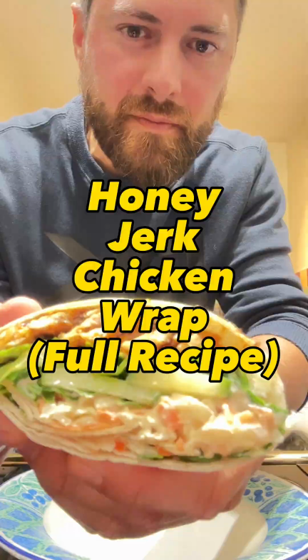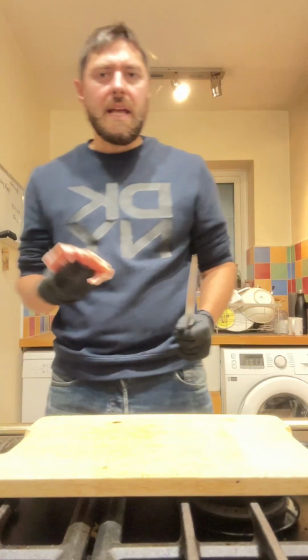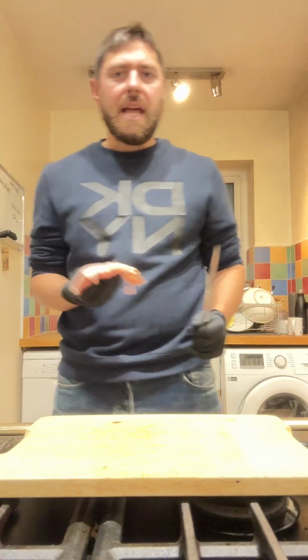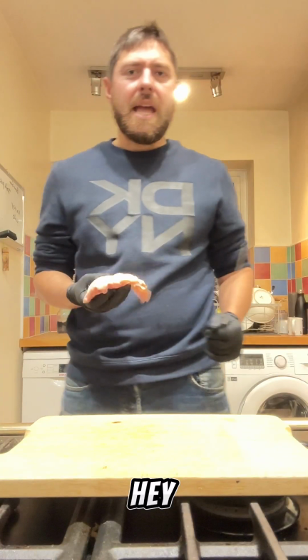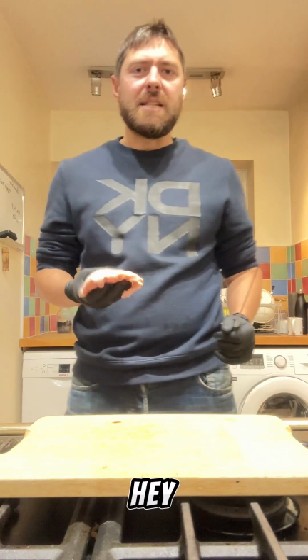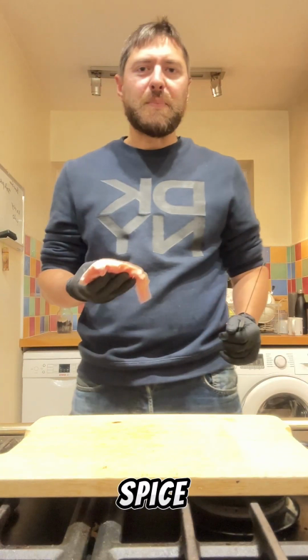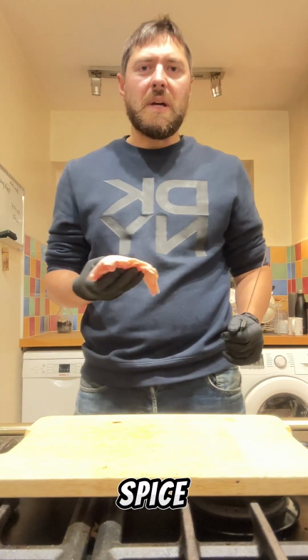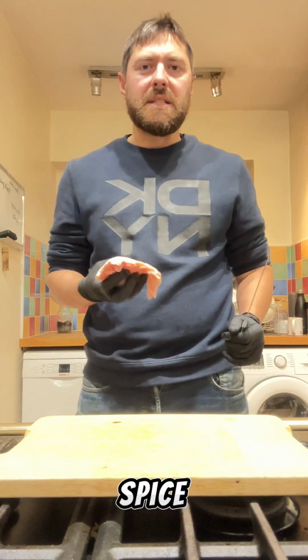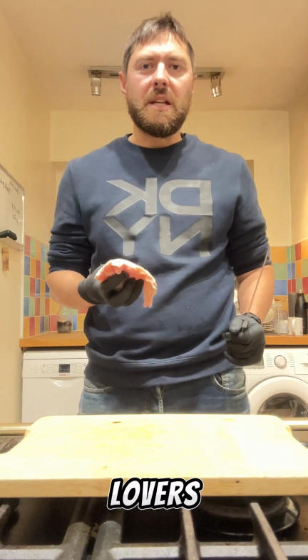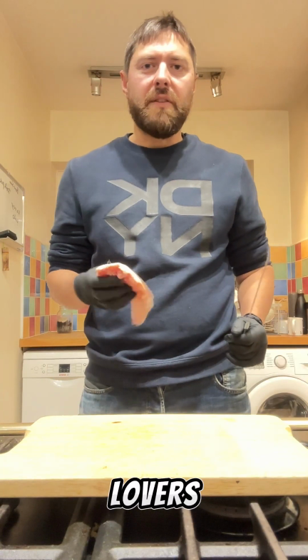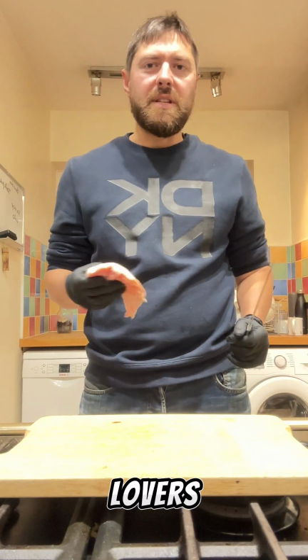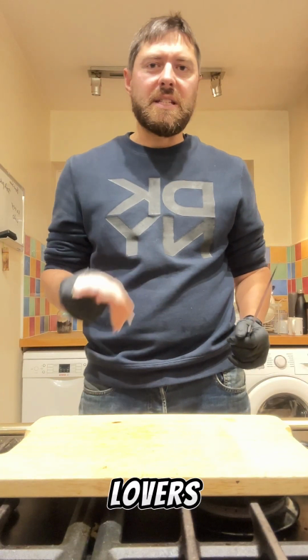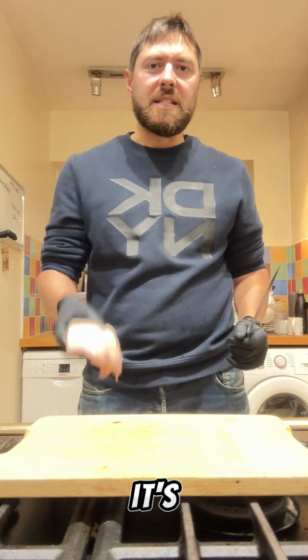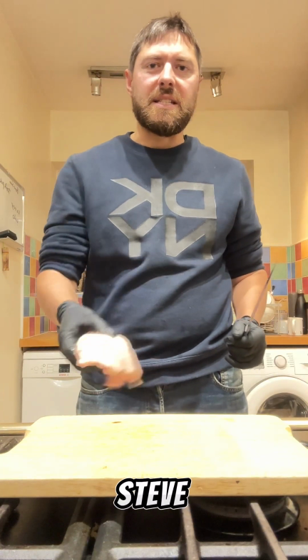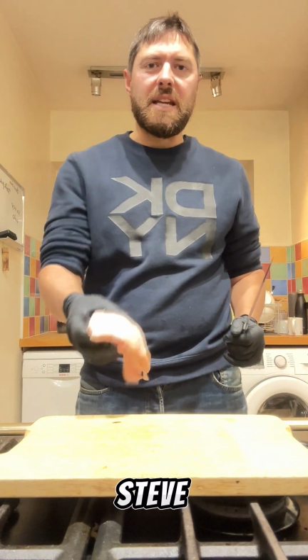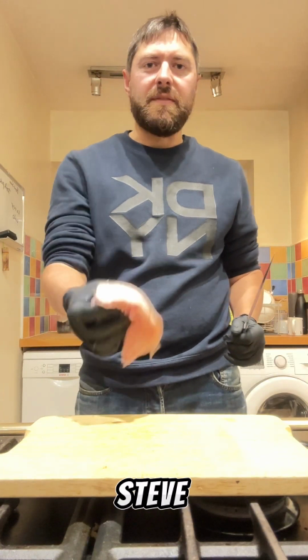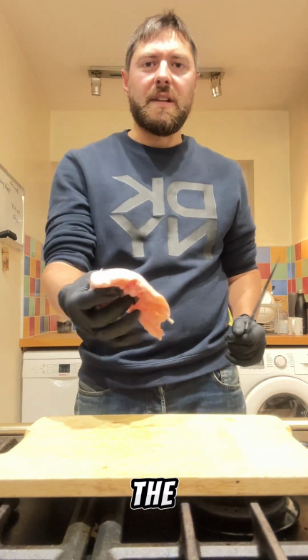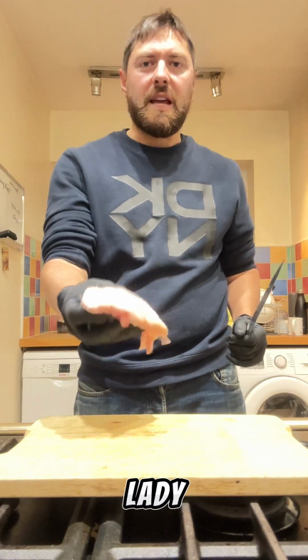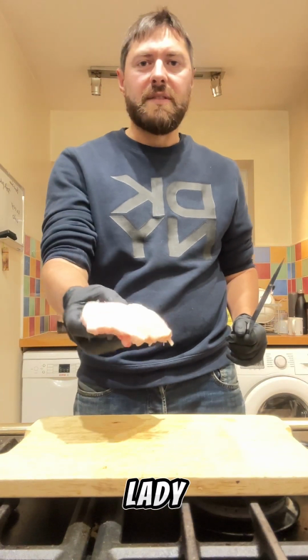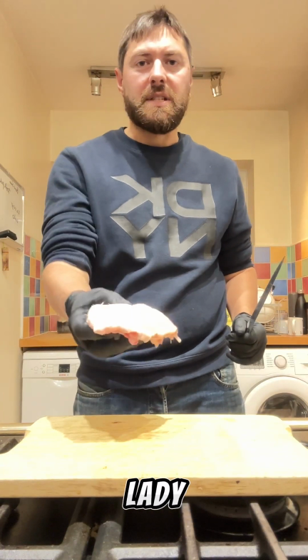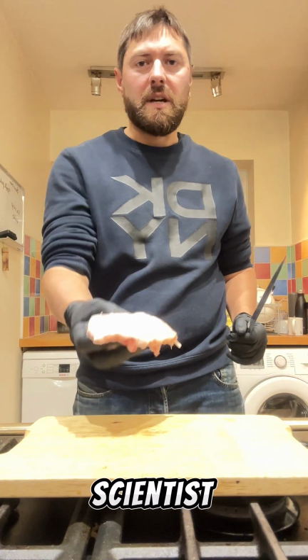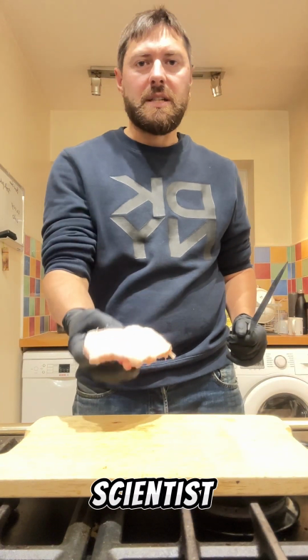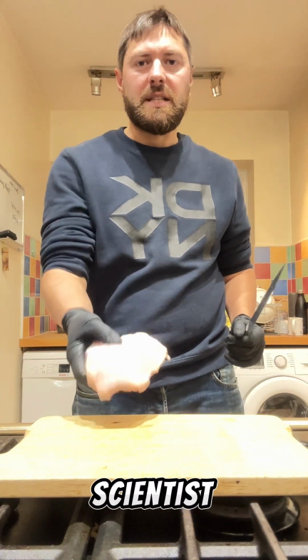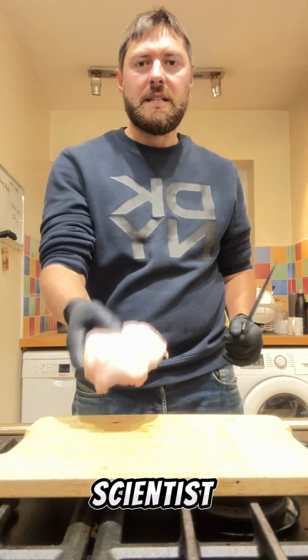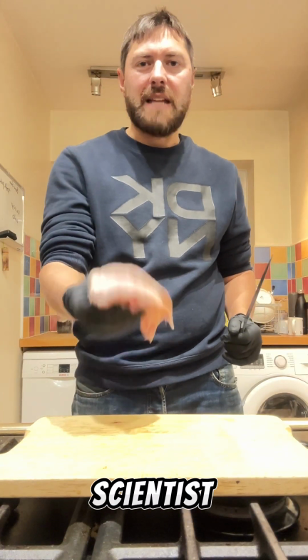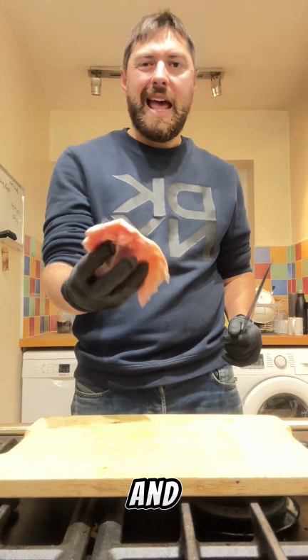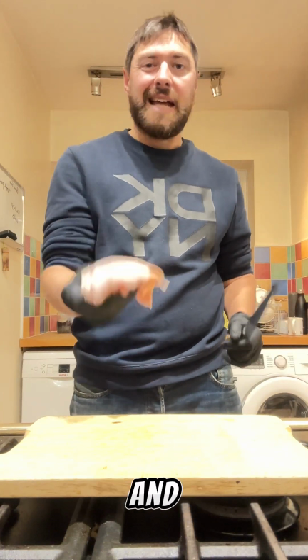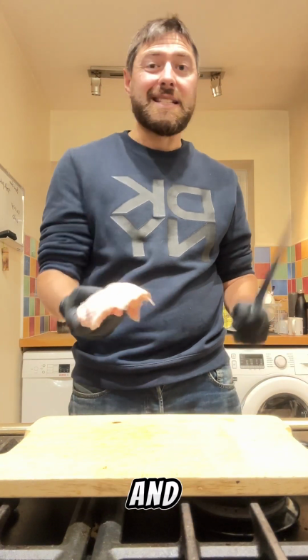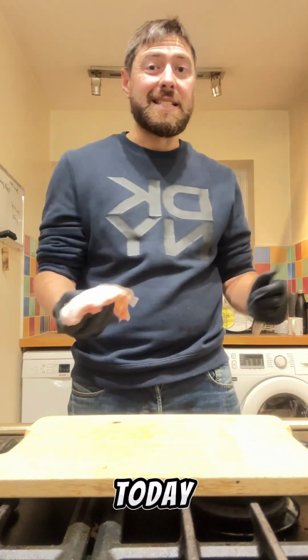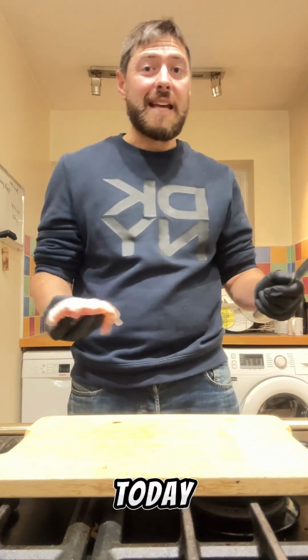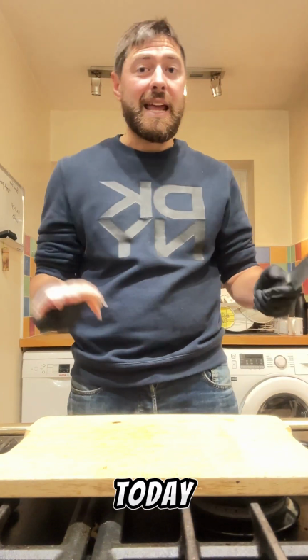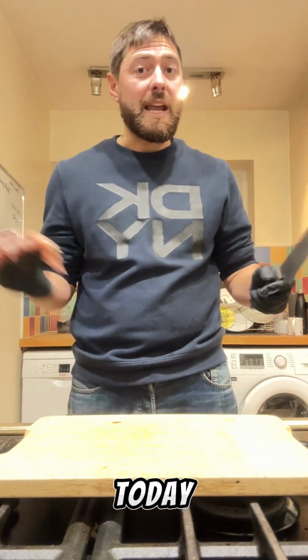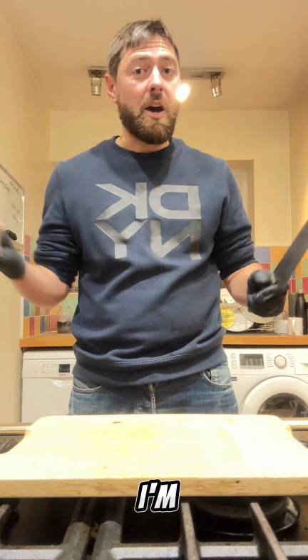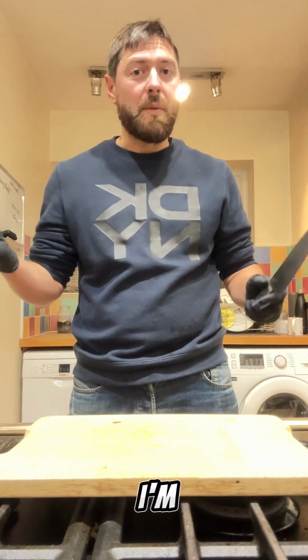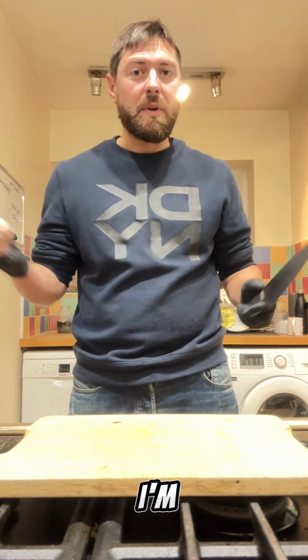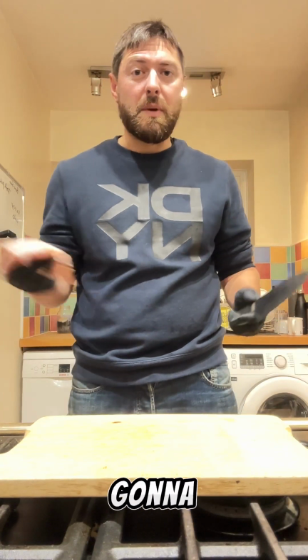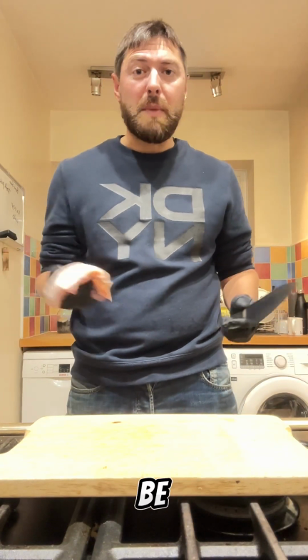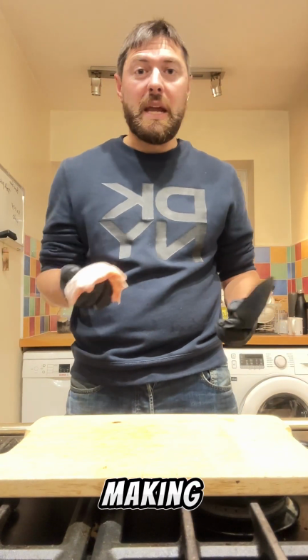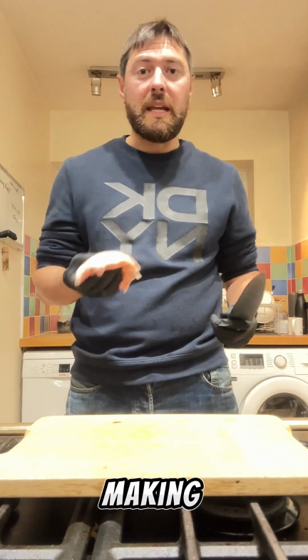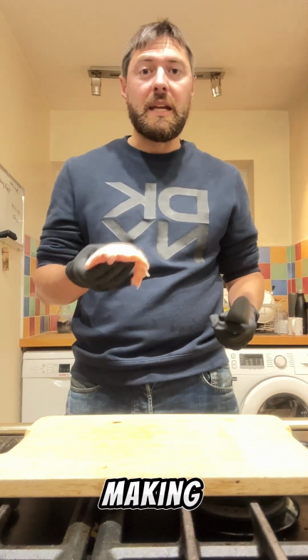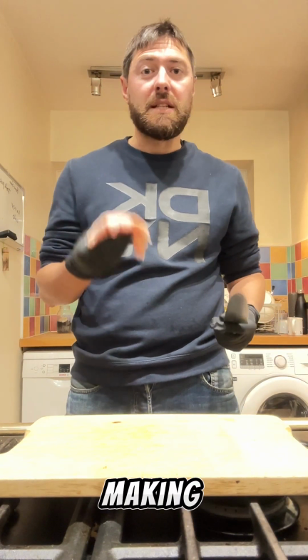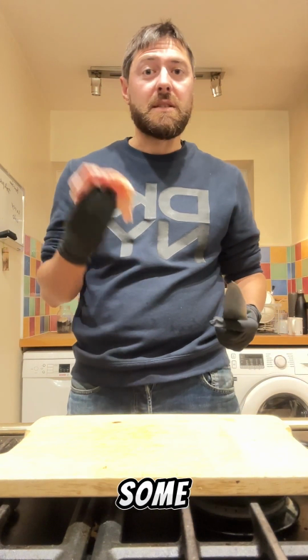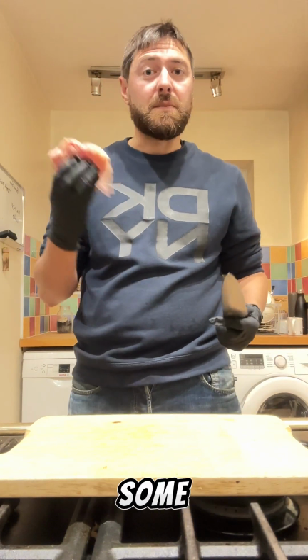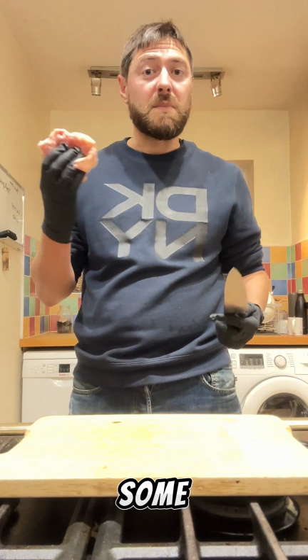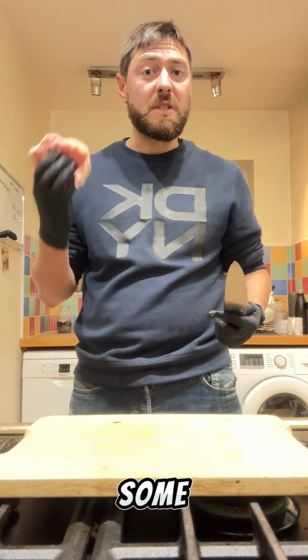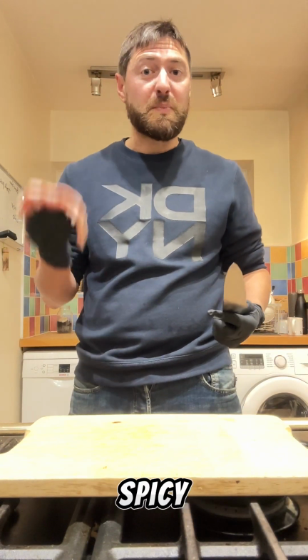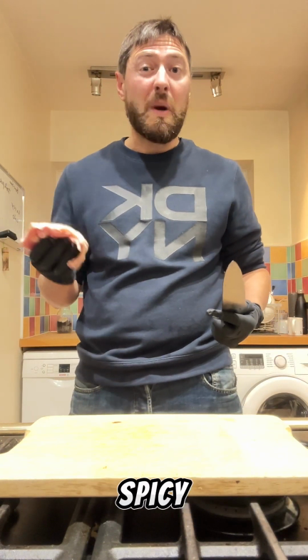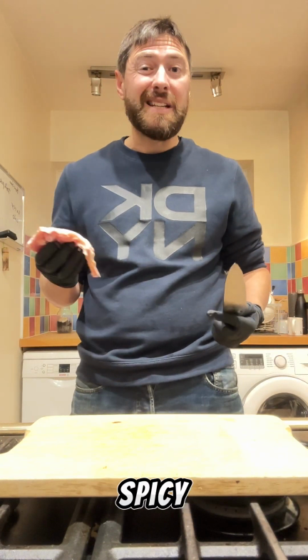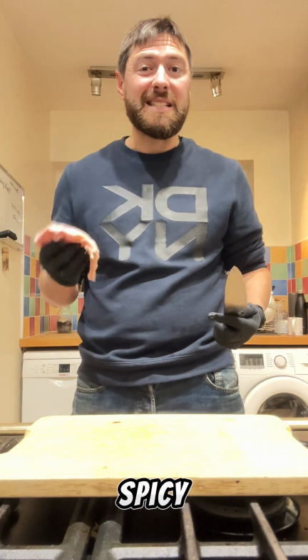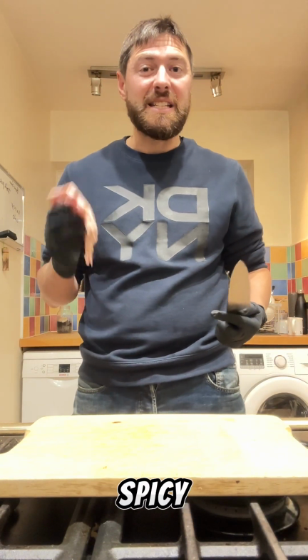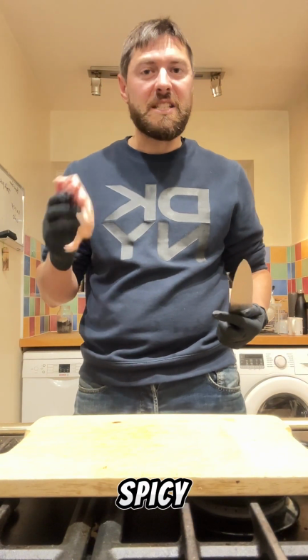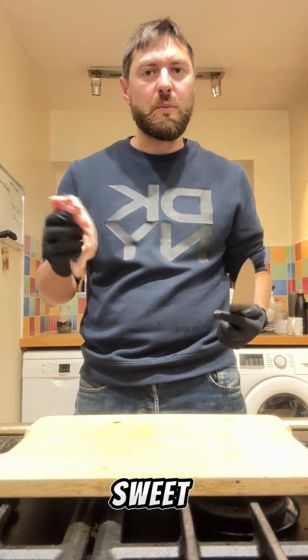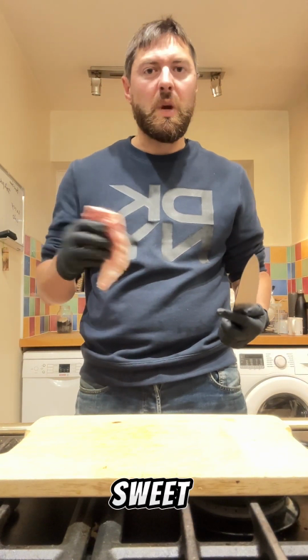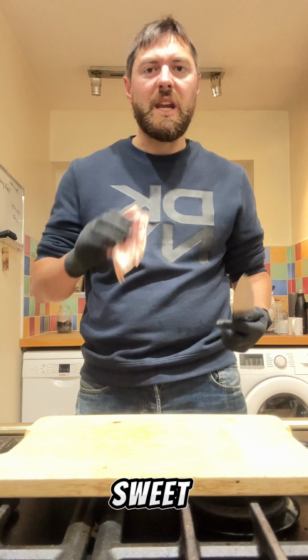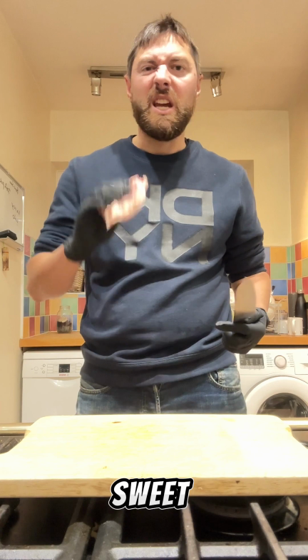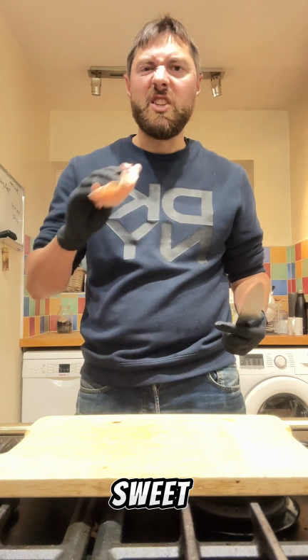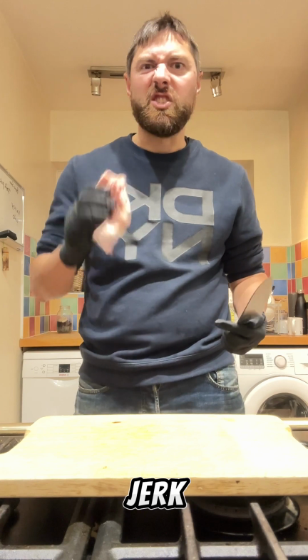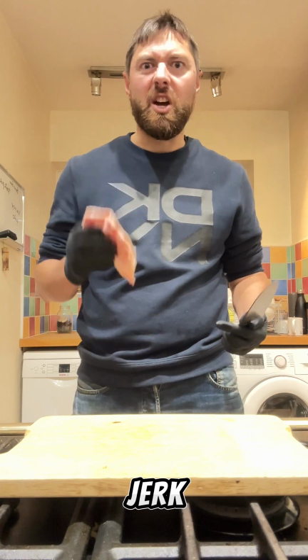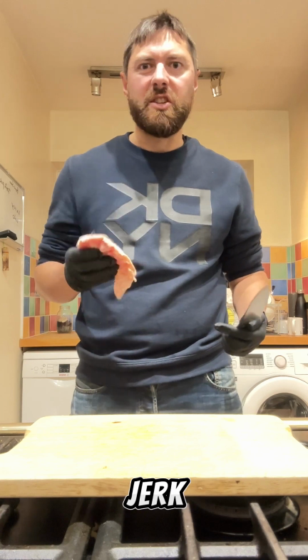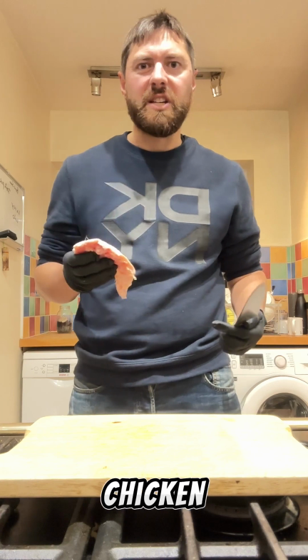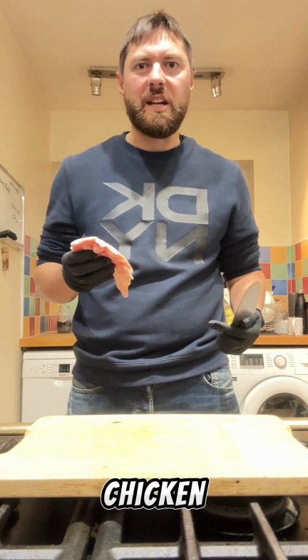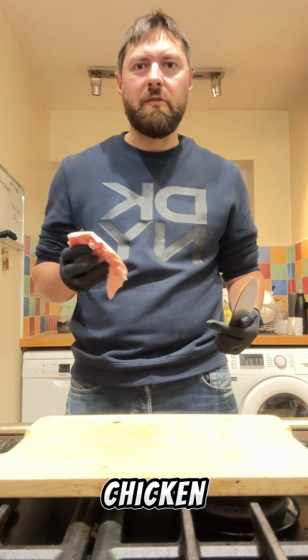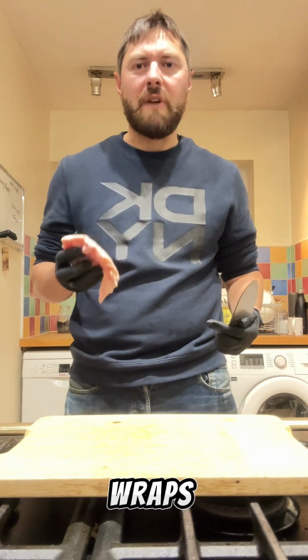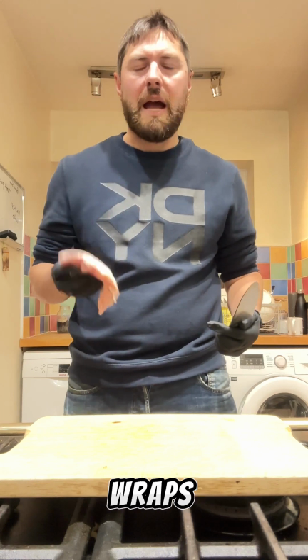Hey Spice Lovers, it's Steve the Lady Scientist and today I'm gonna be making some spicy sweet jerk chicken wraps.